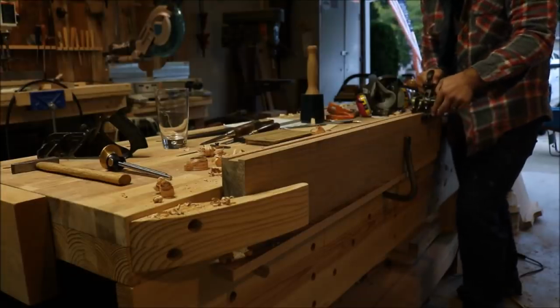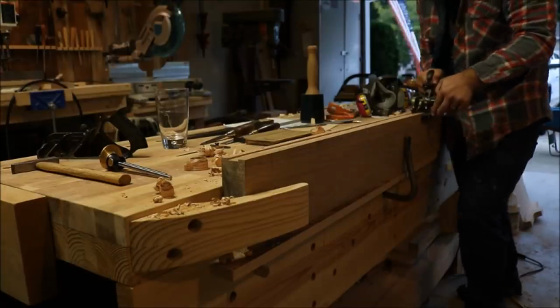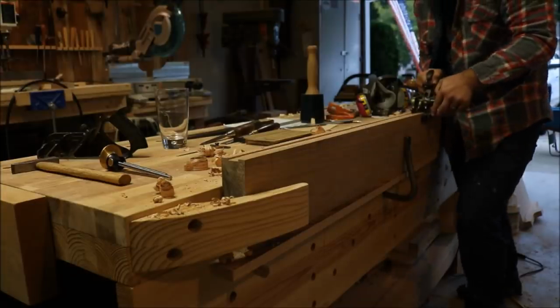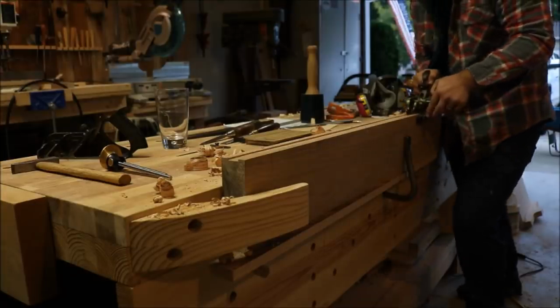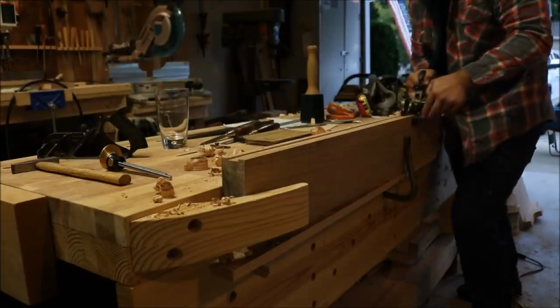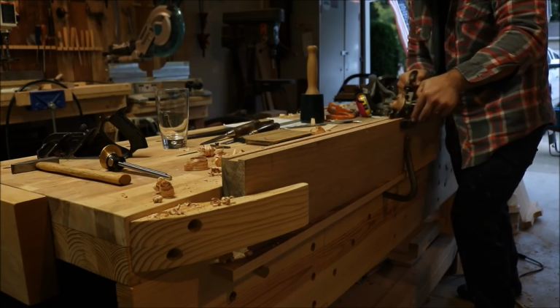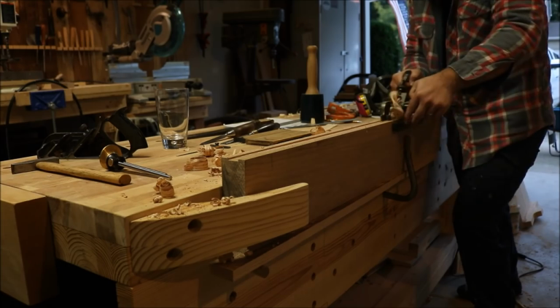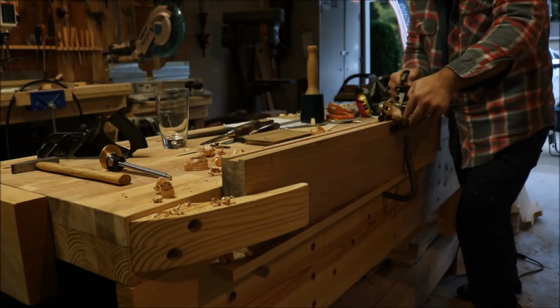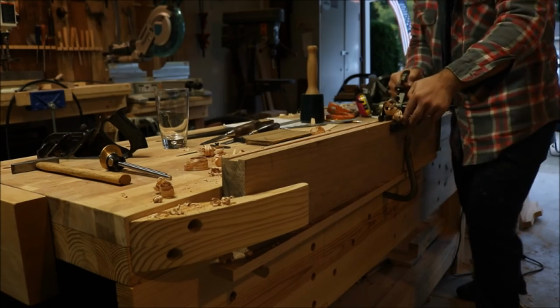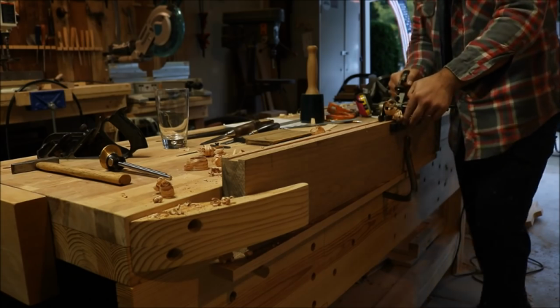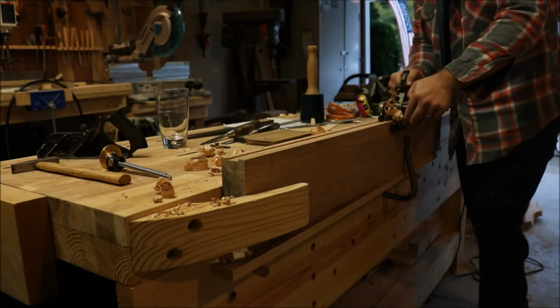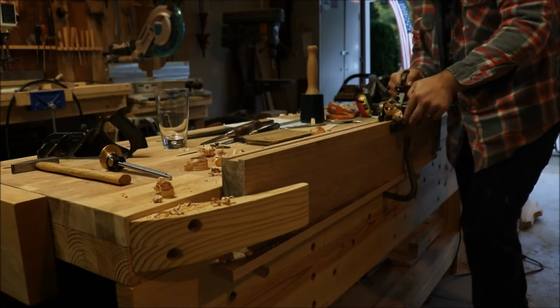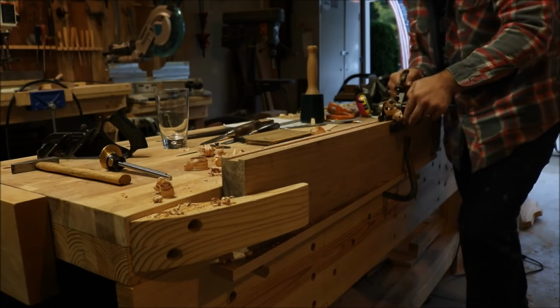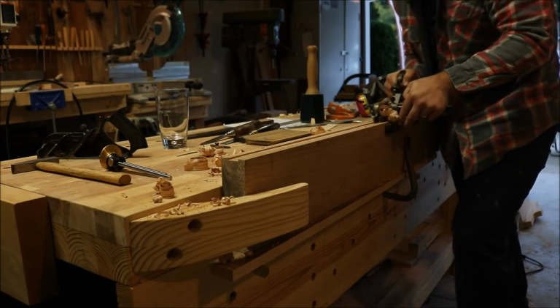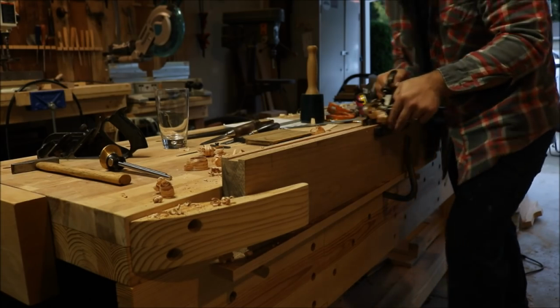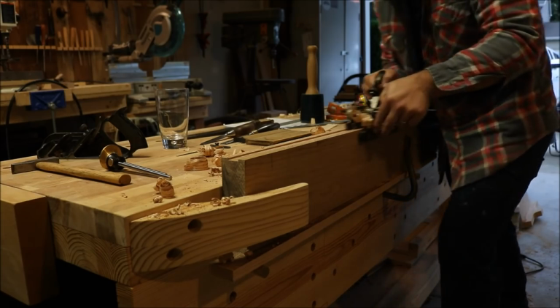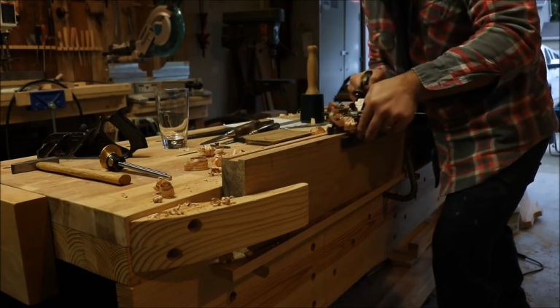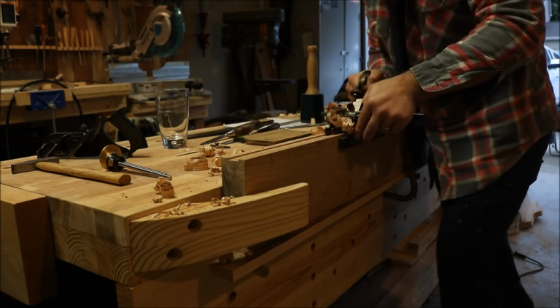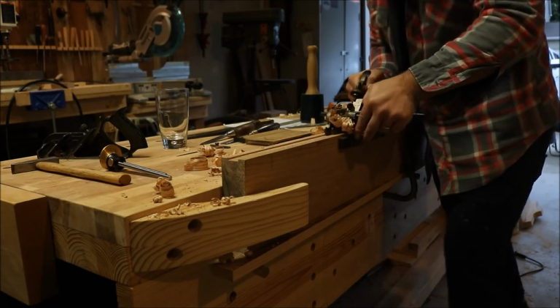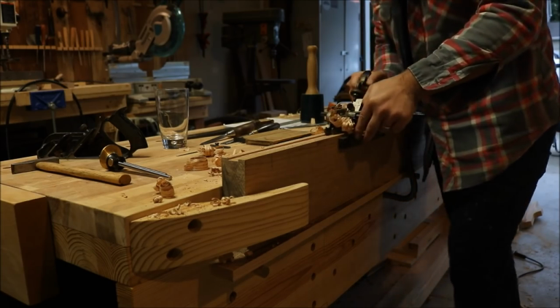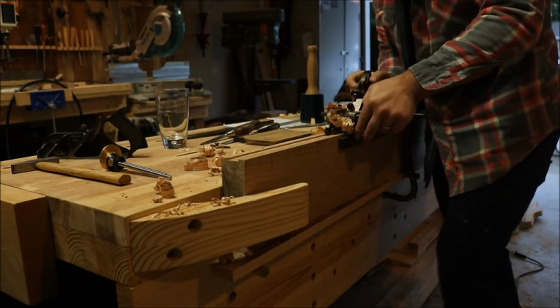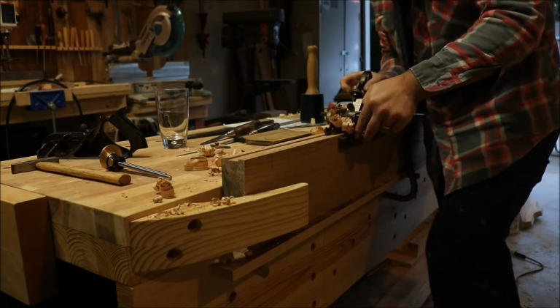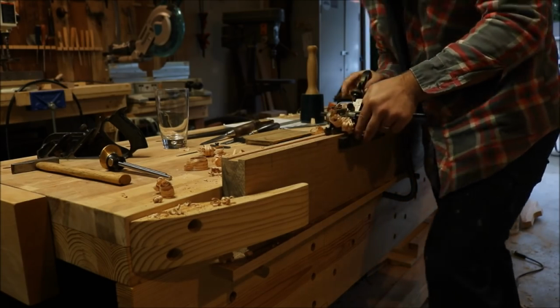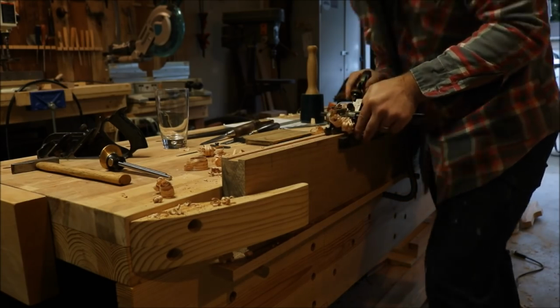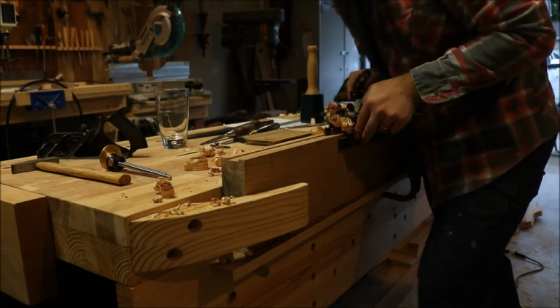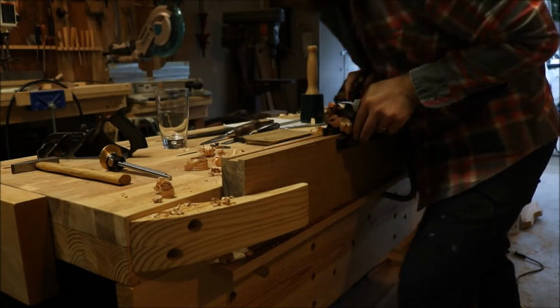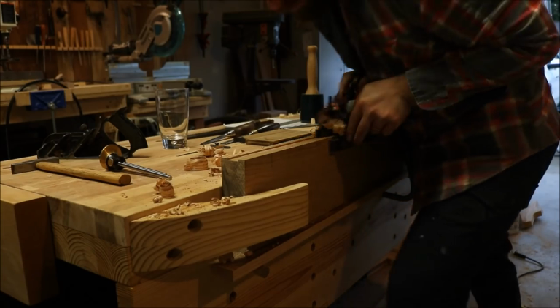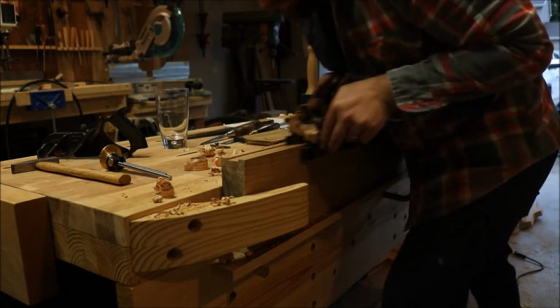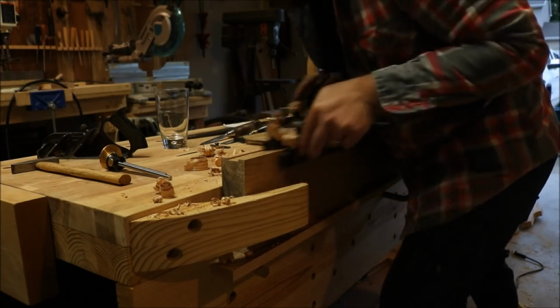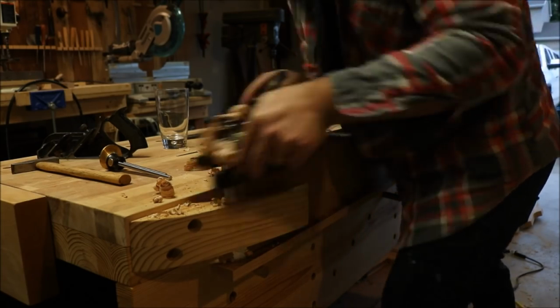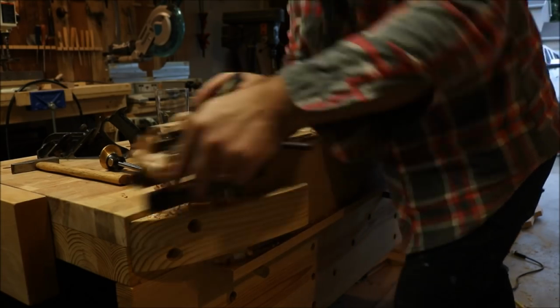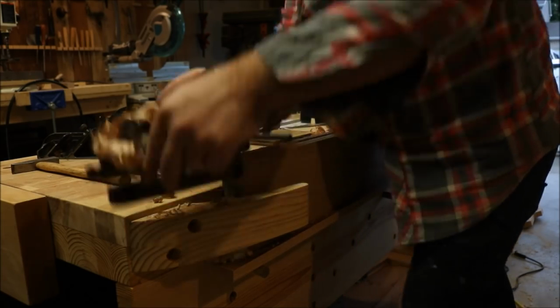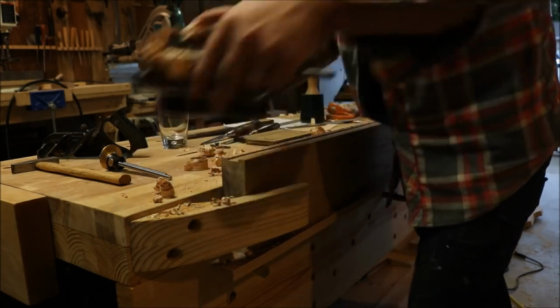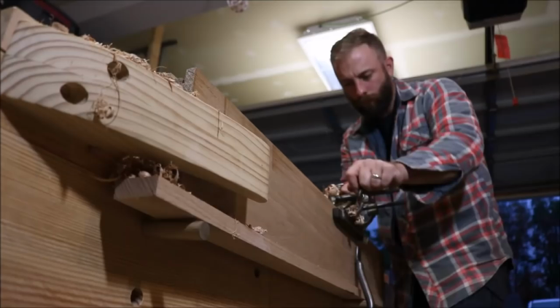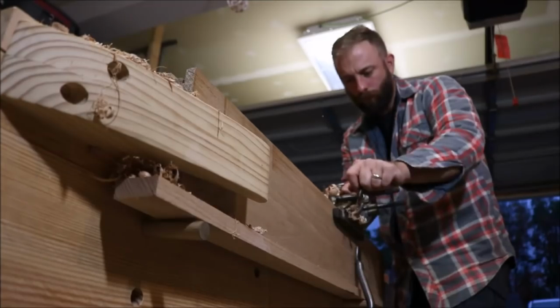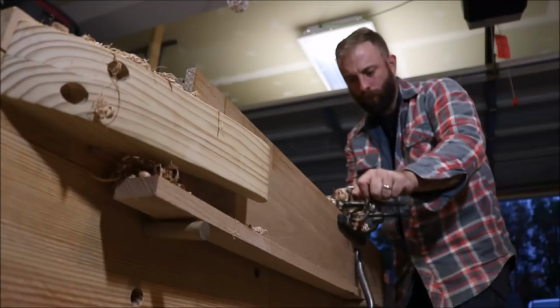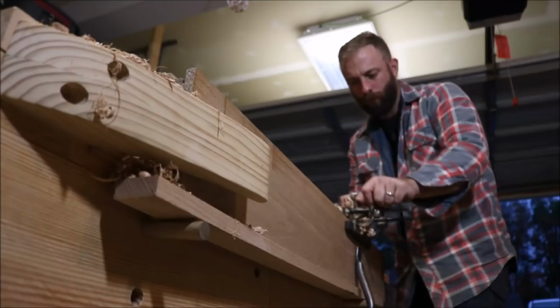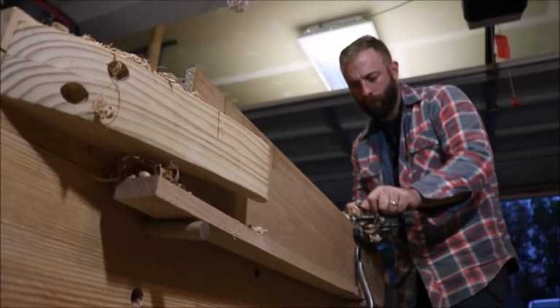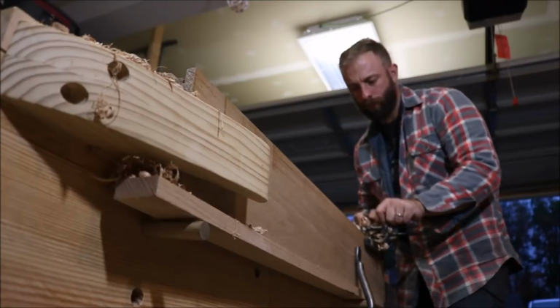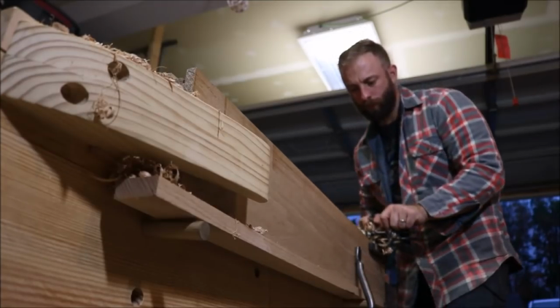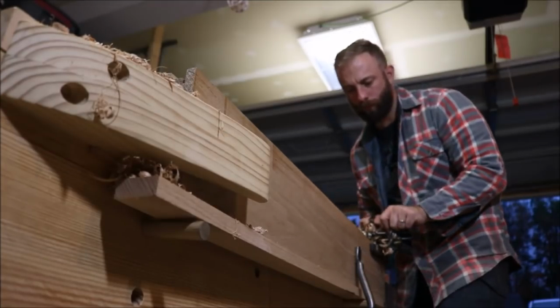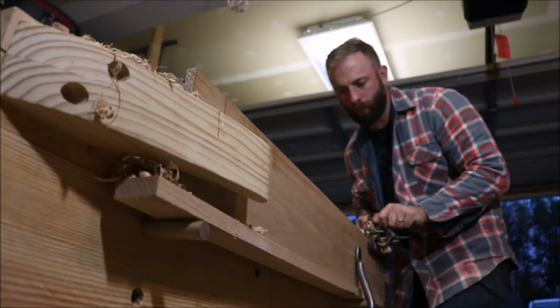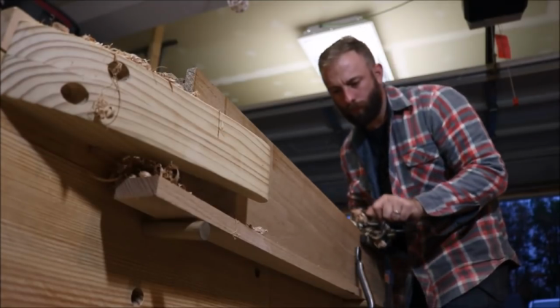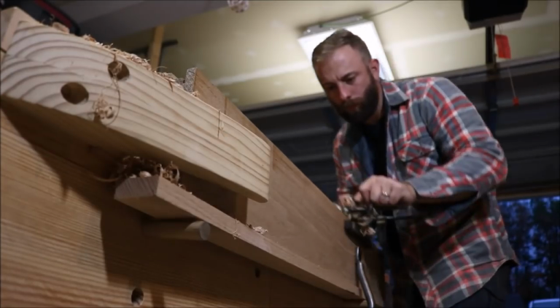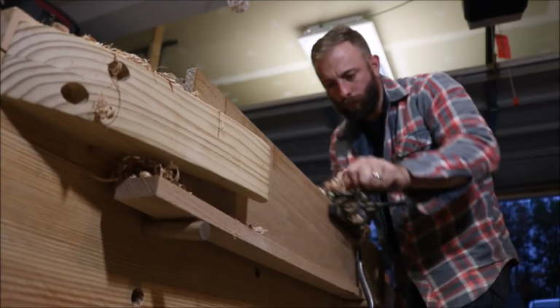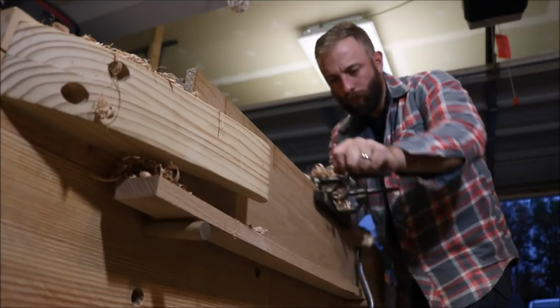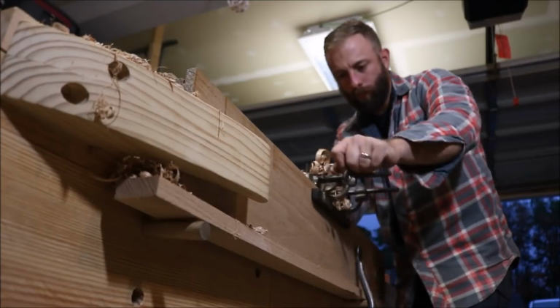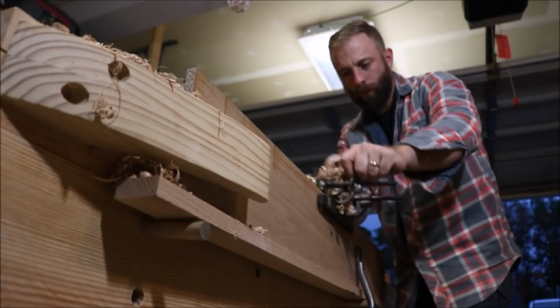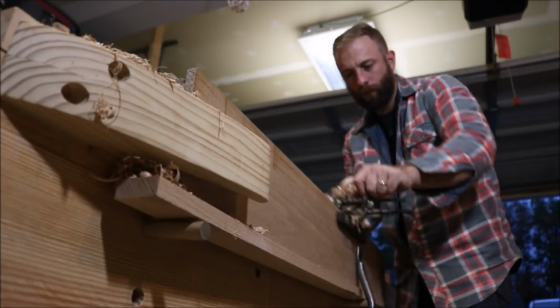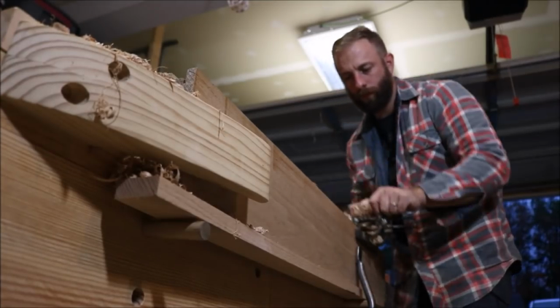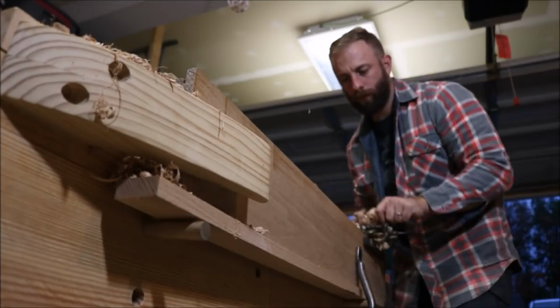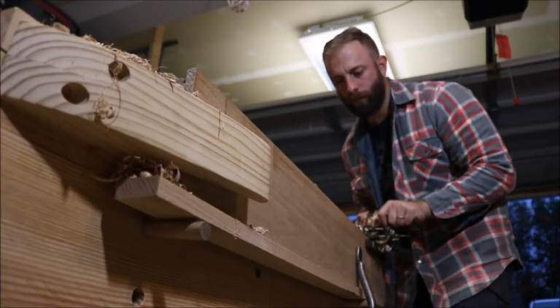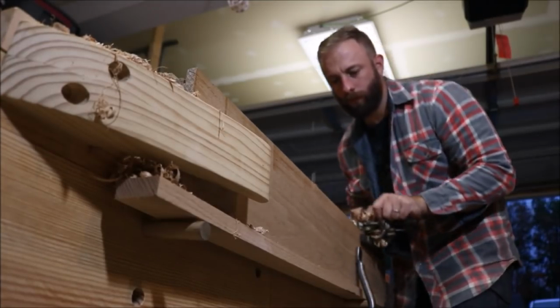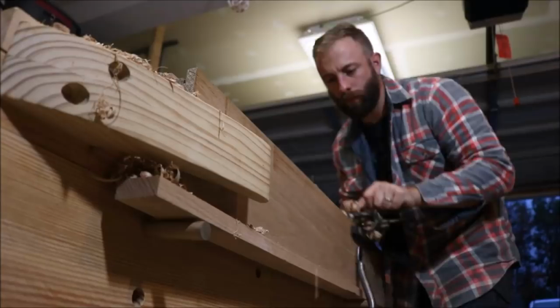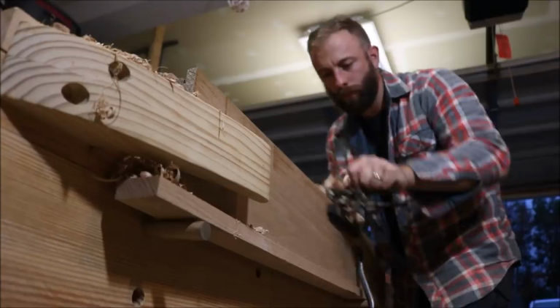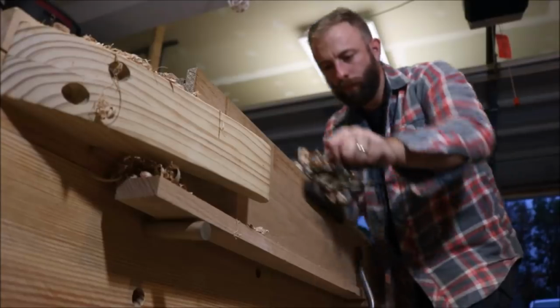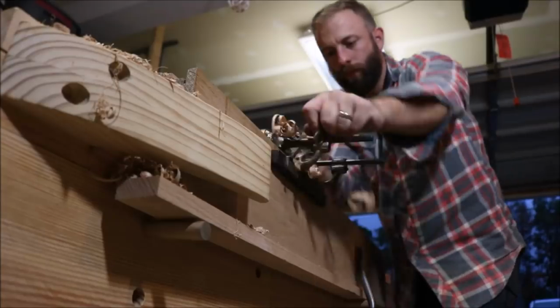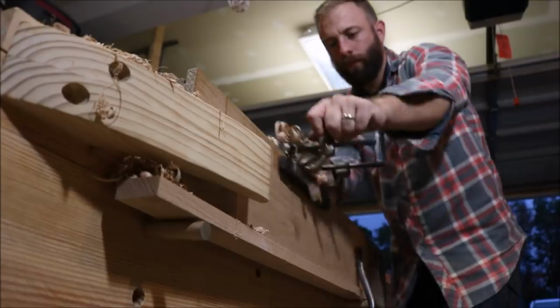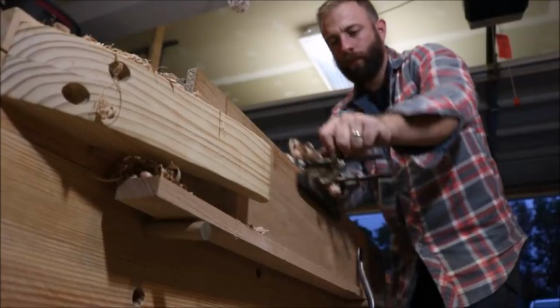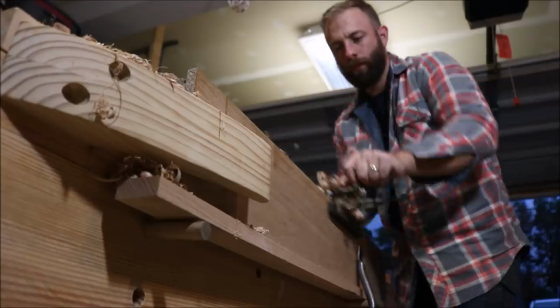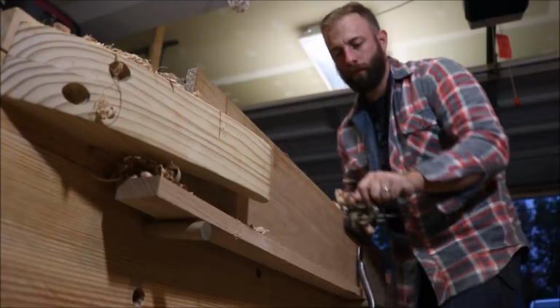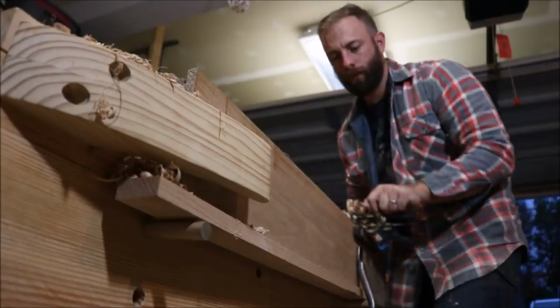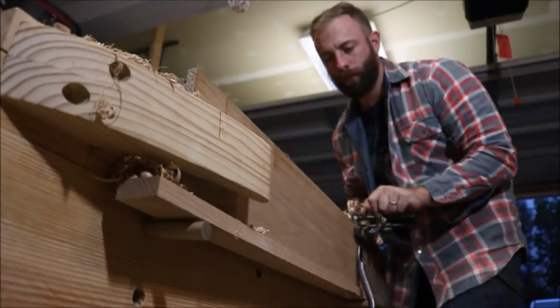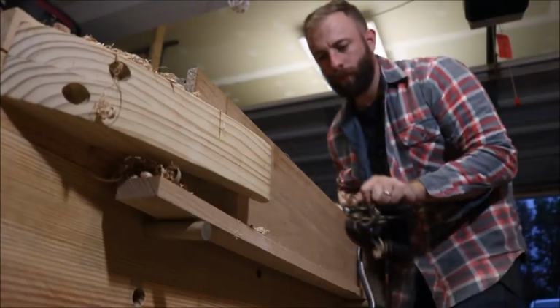After I cut the tongue and tenons on the table, I will begin cutting the groove and mortises into the breadboard end piece.